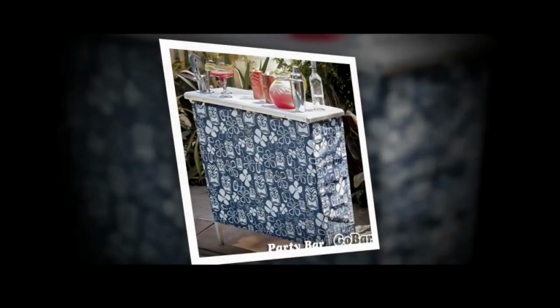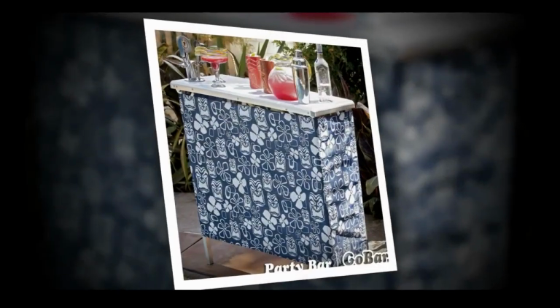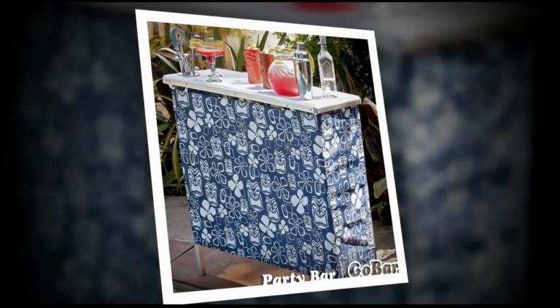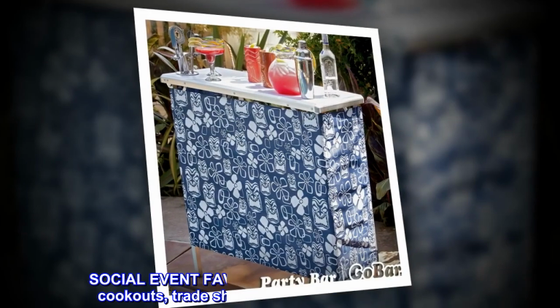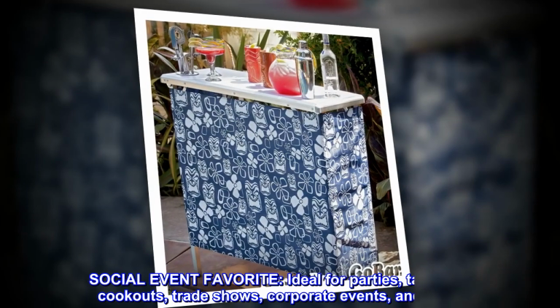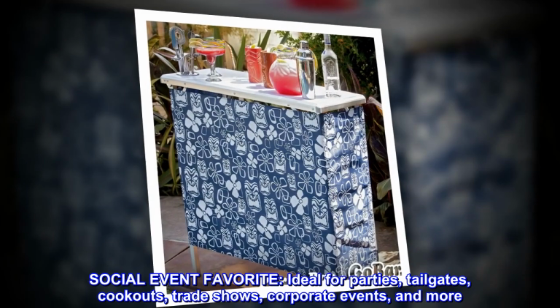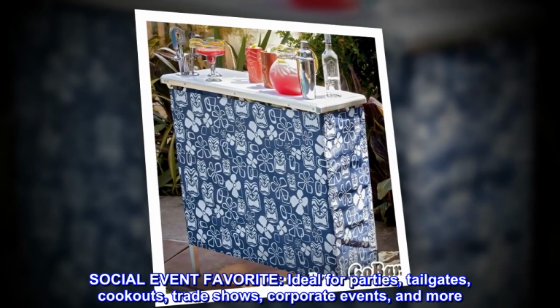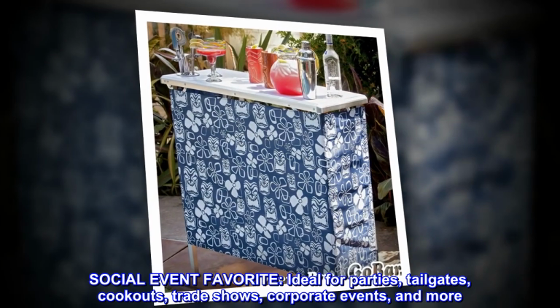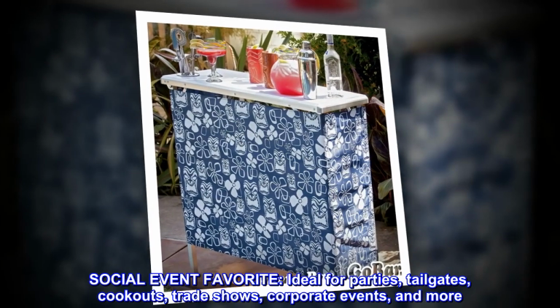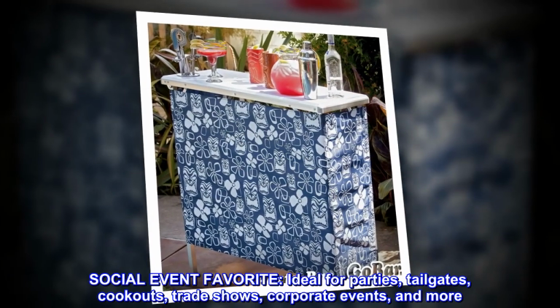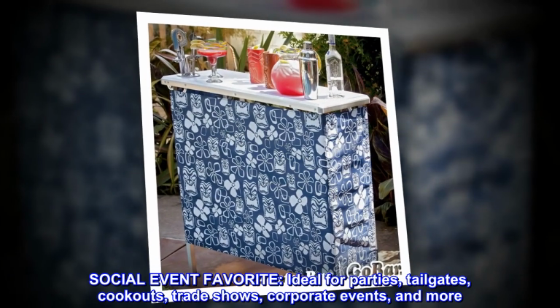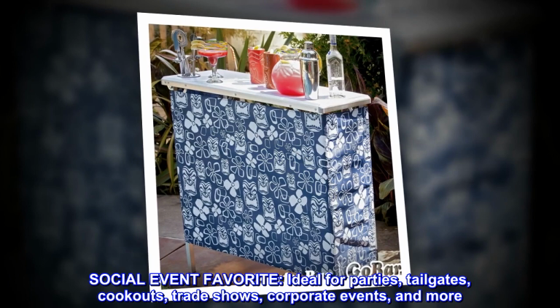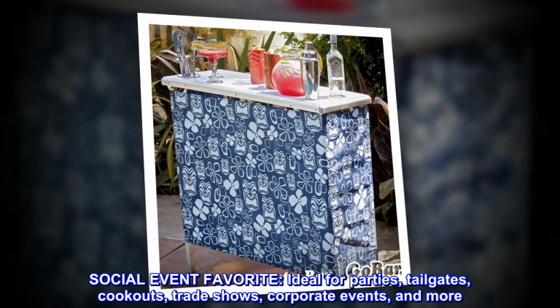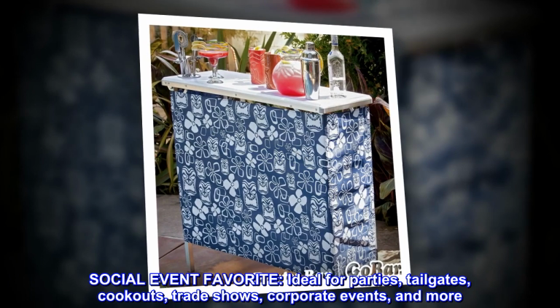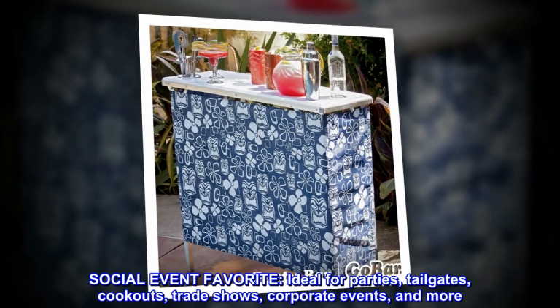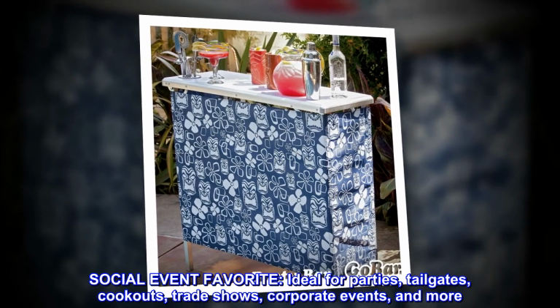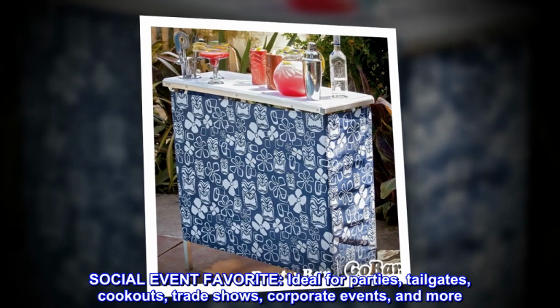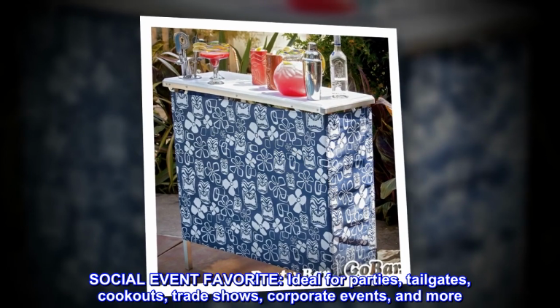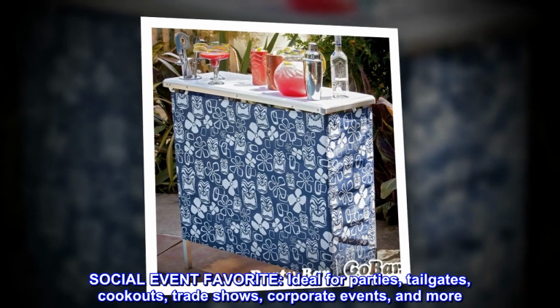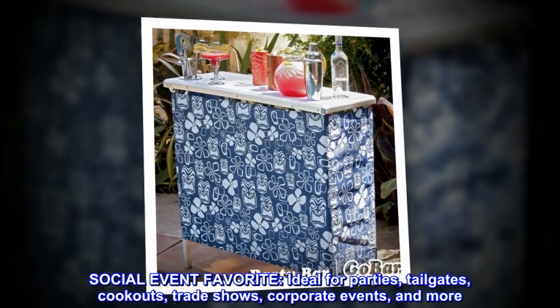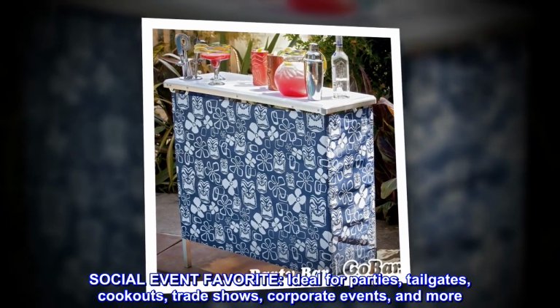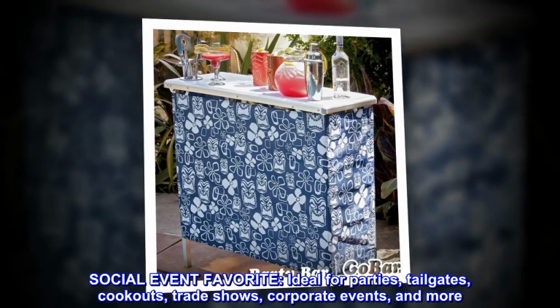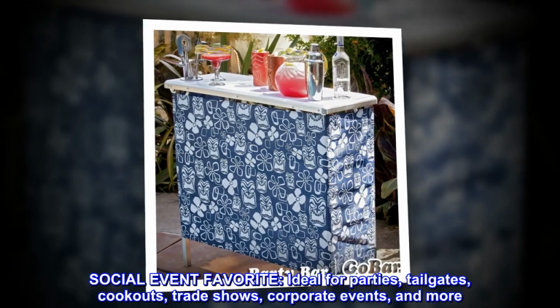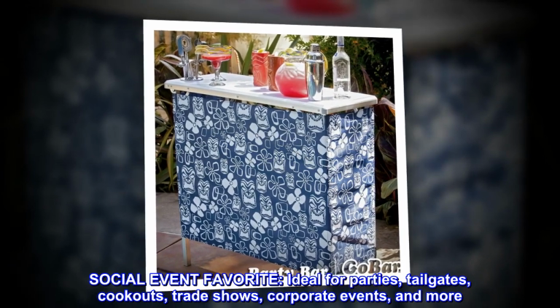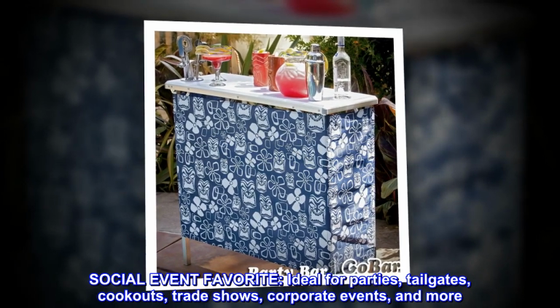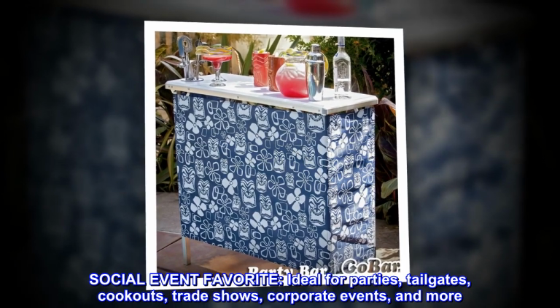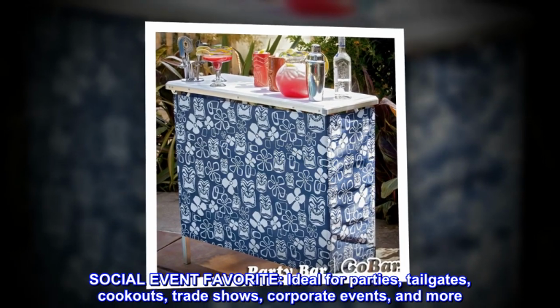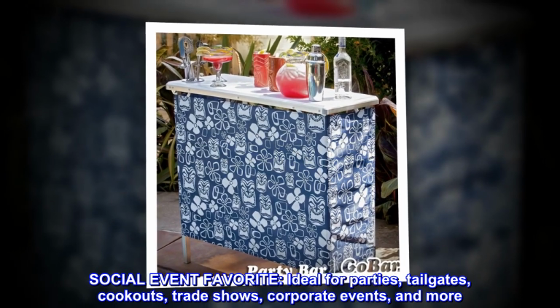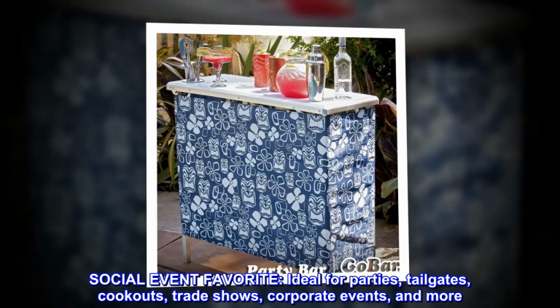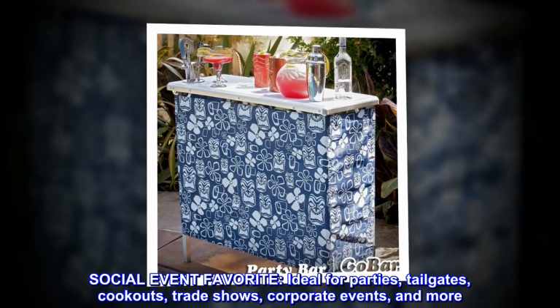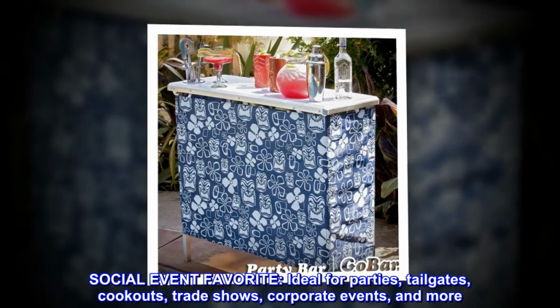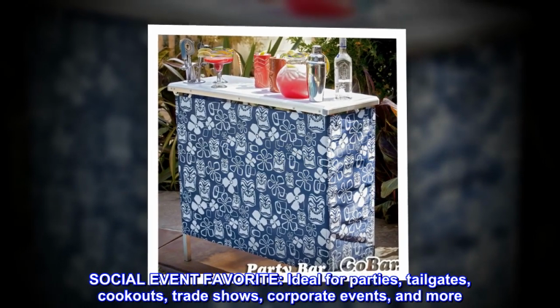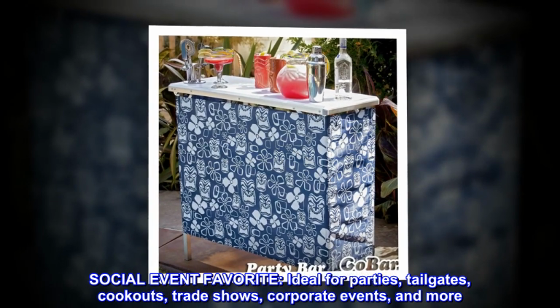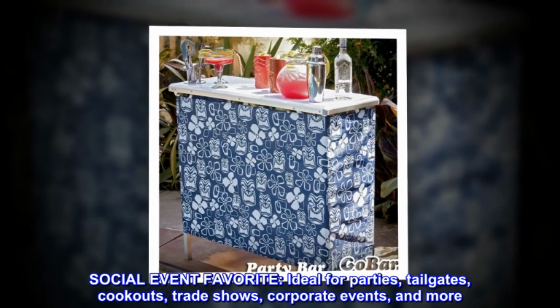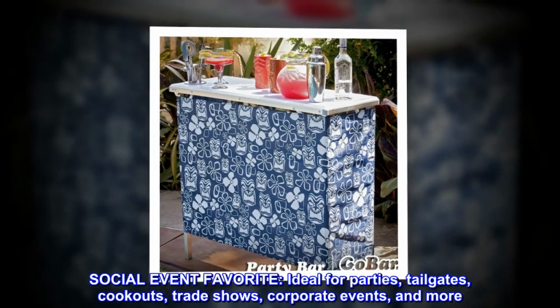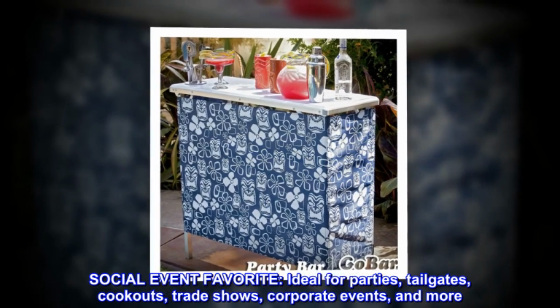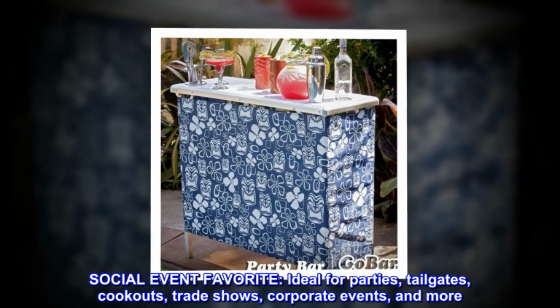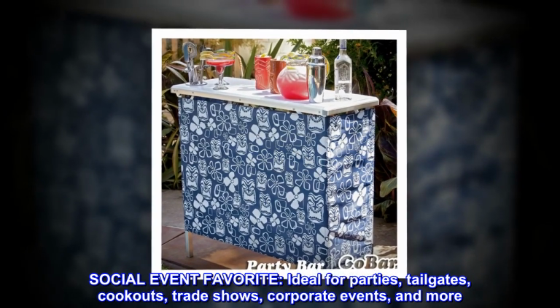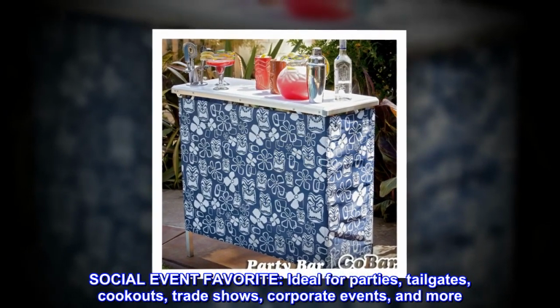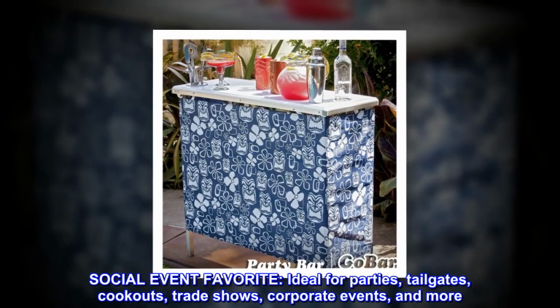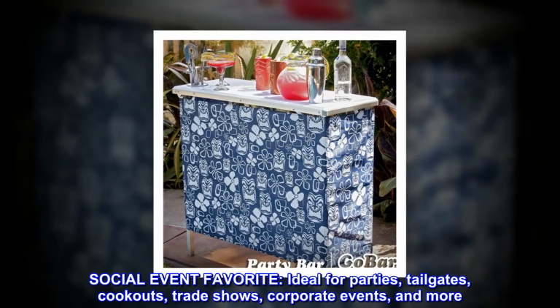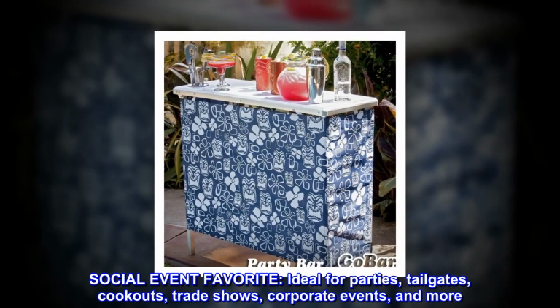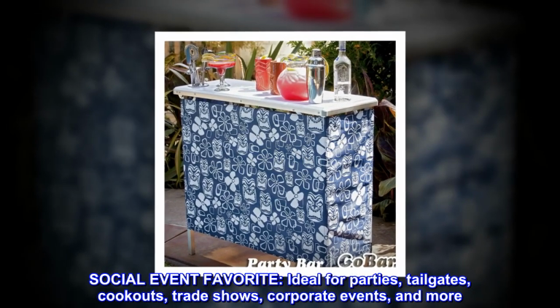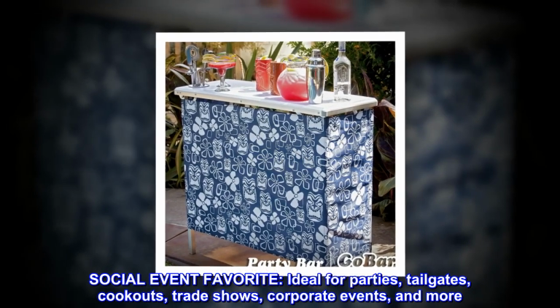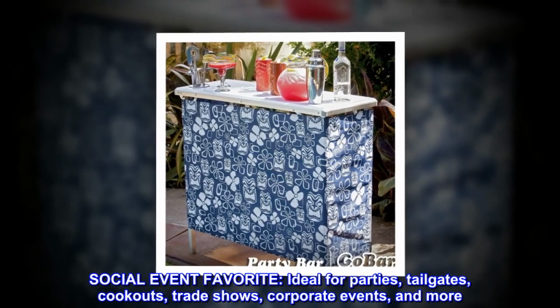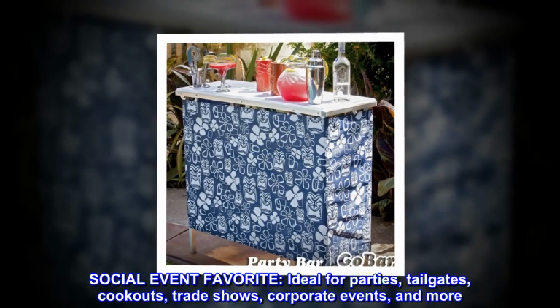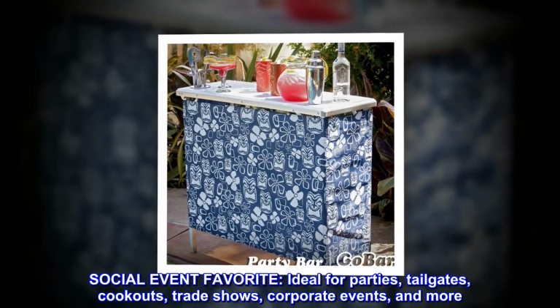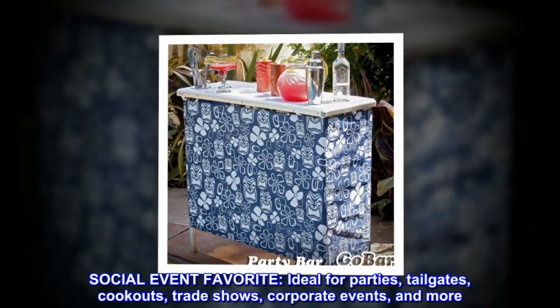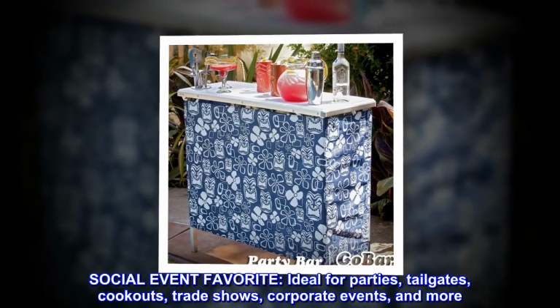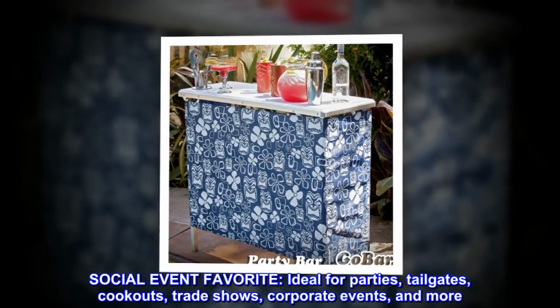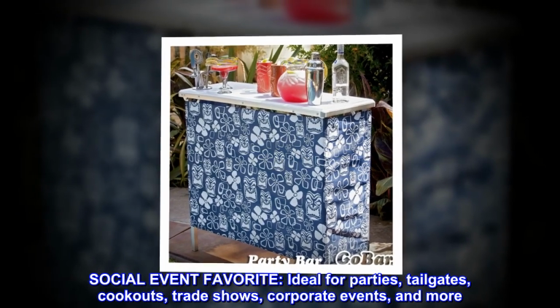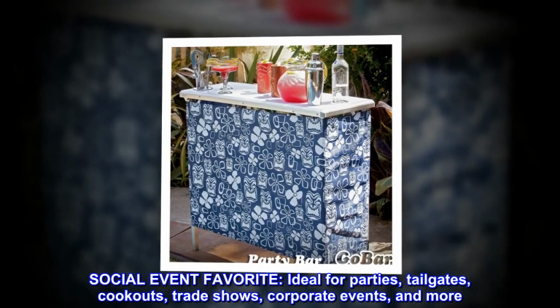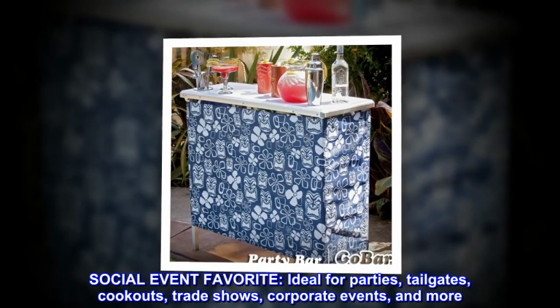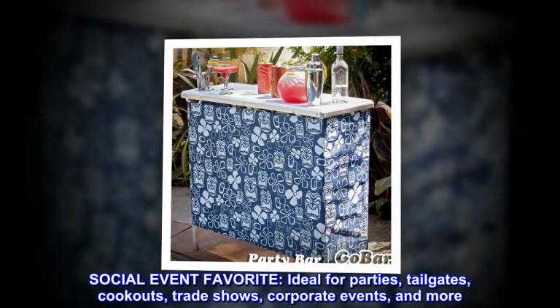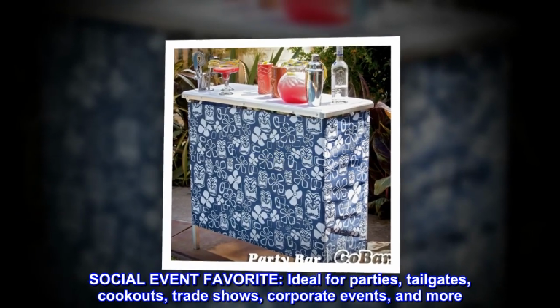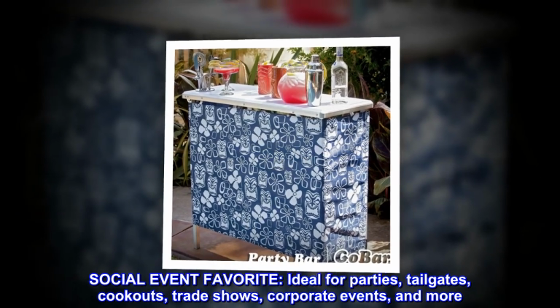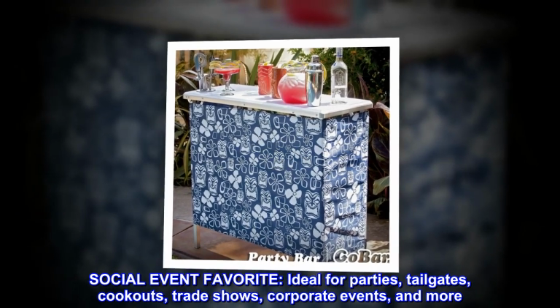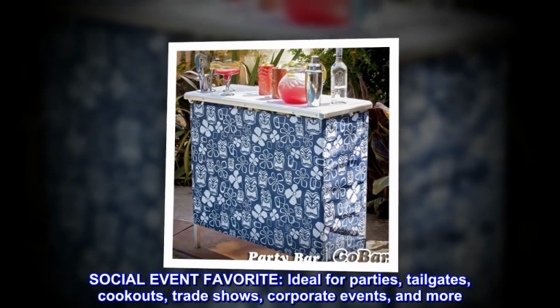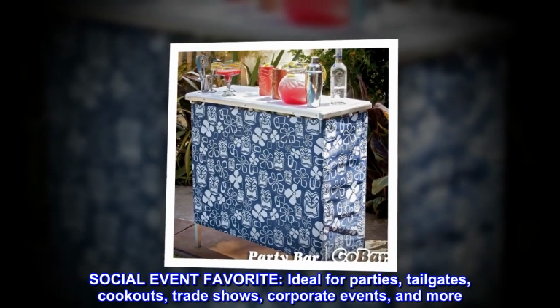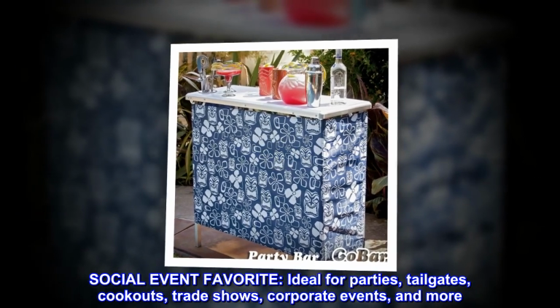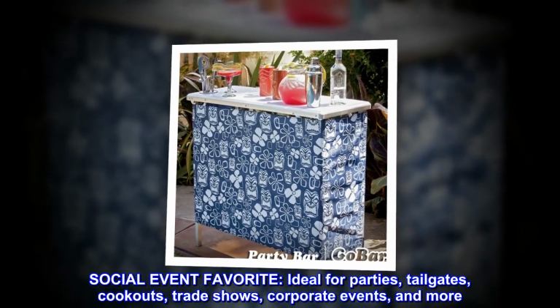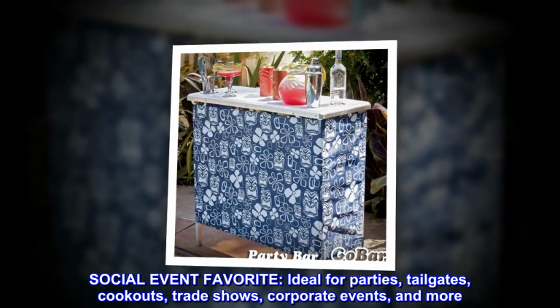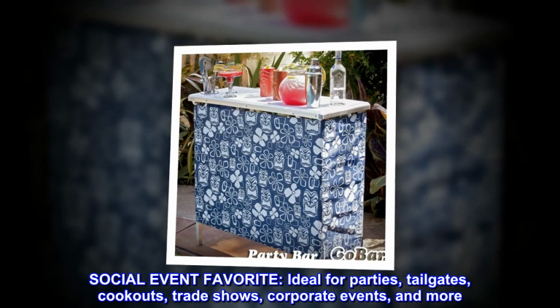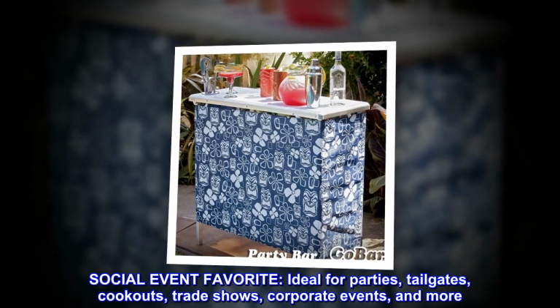Social event favorite. Ideal for parties, tailgates, cookouts, trade shows, corporate events, and more.